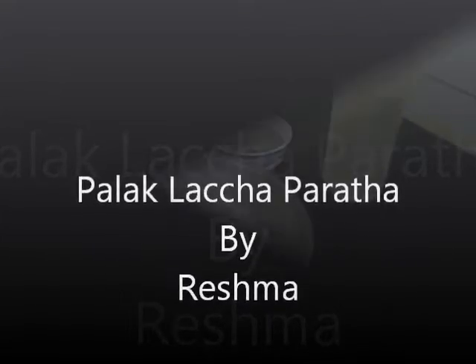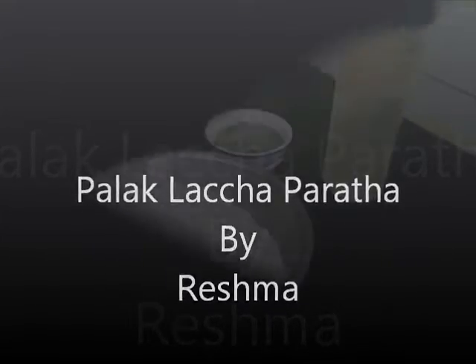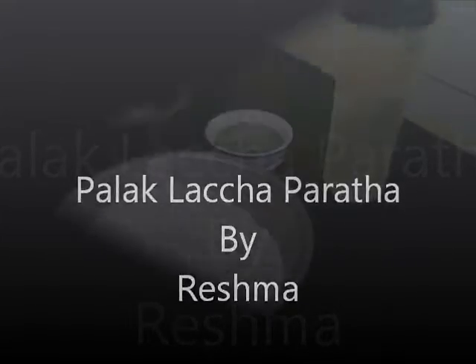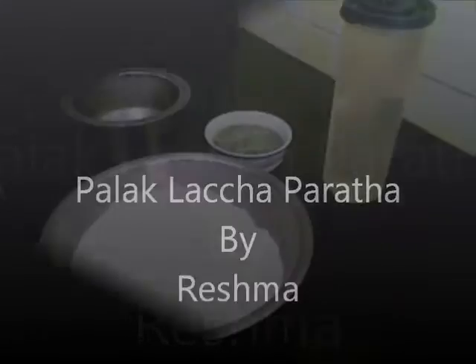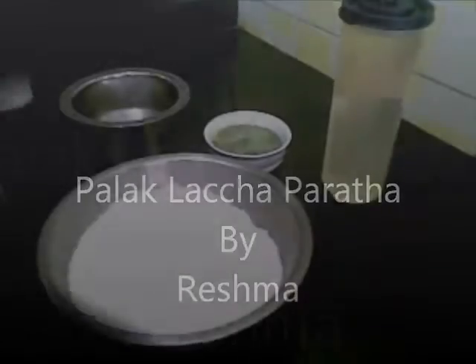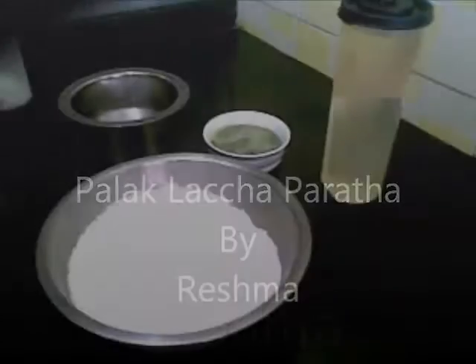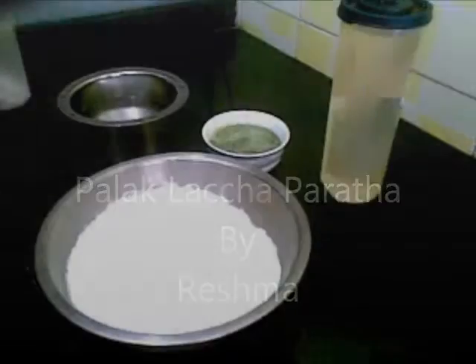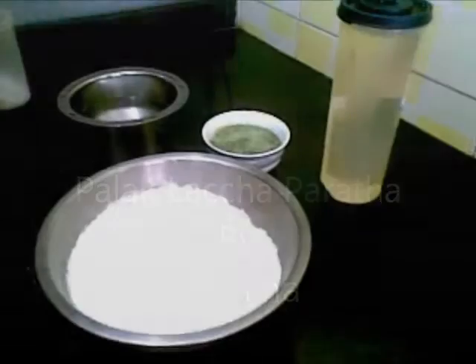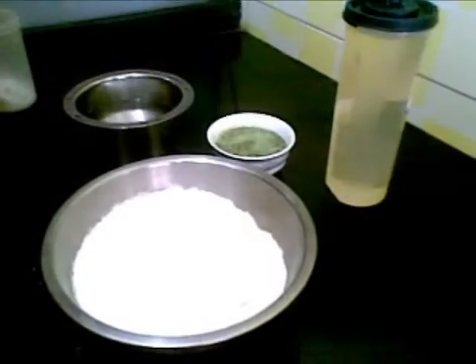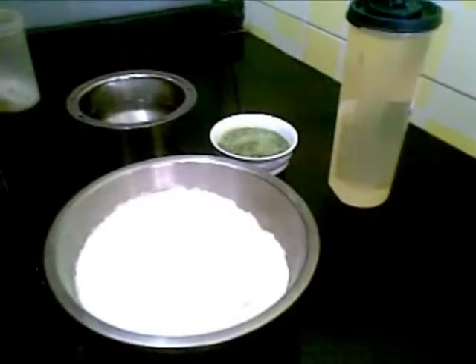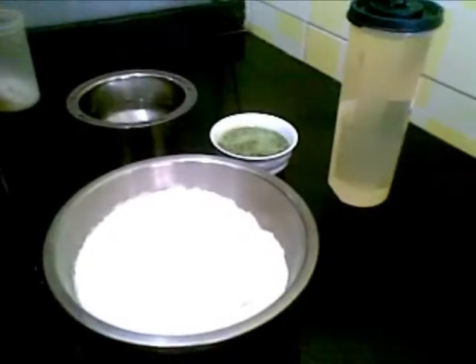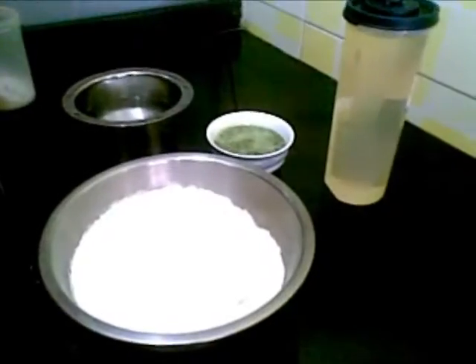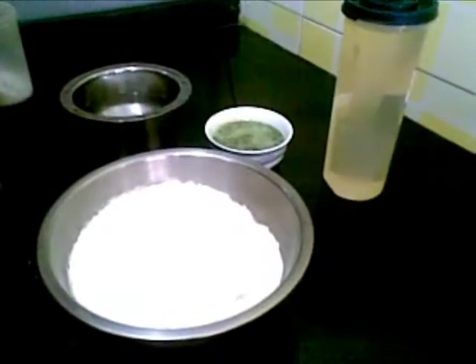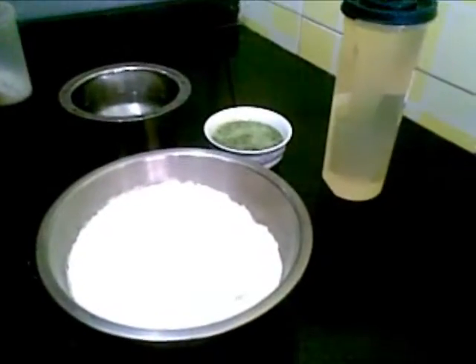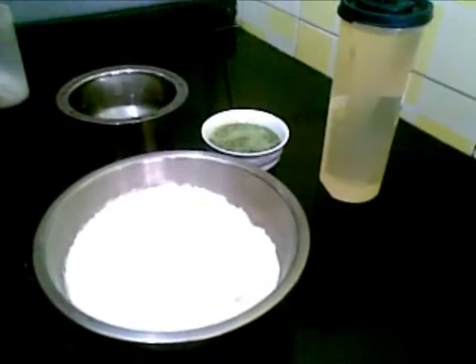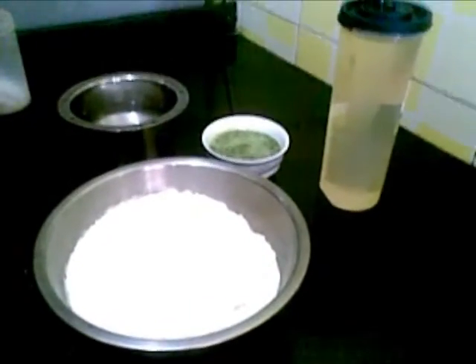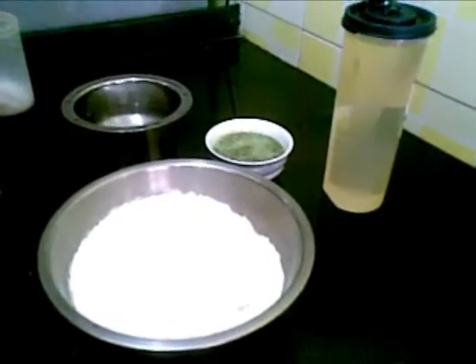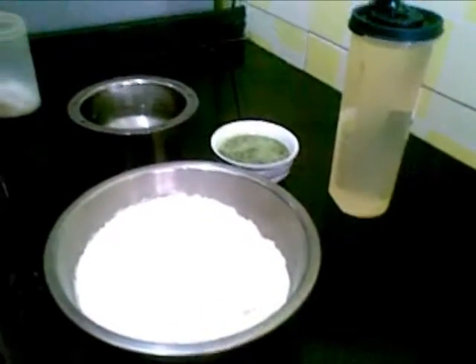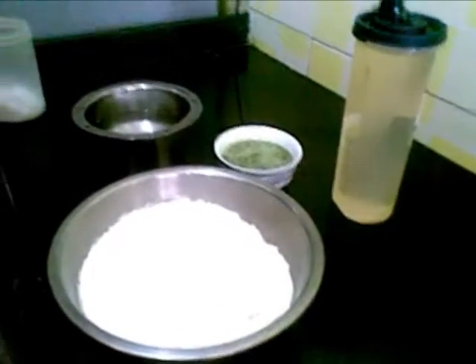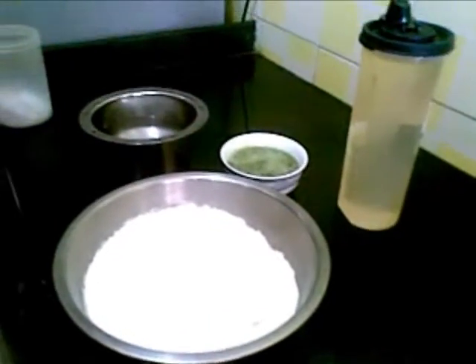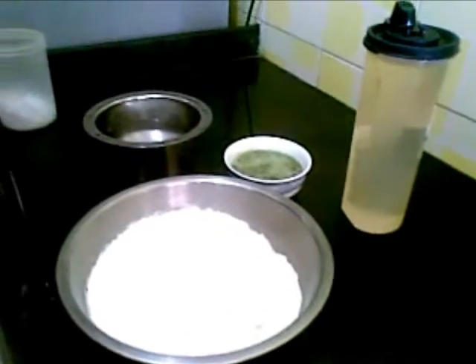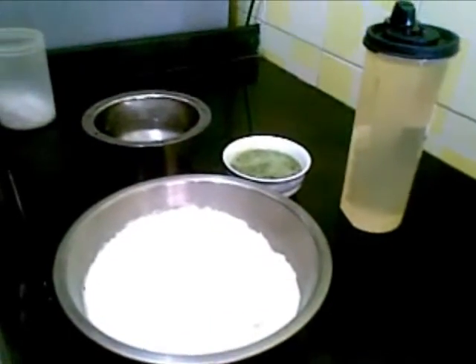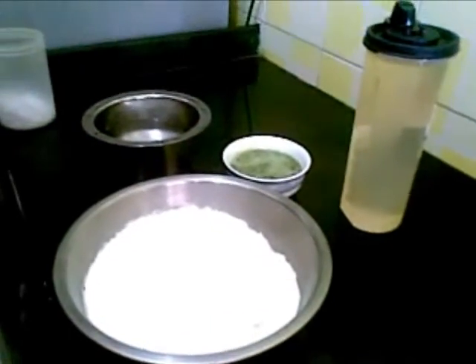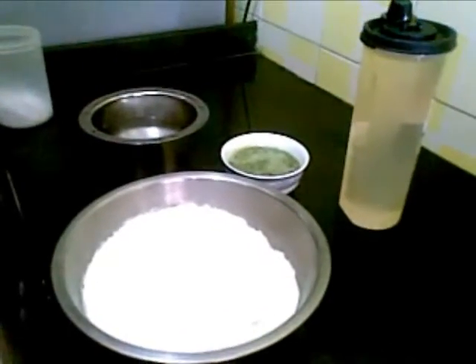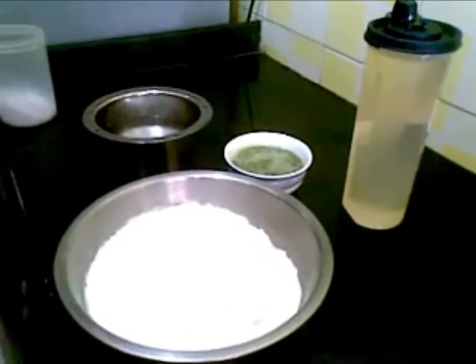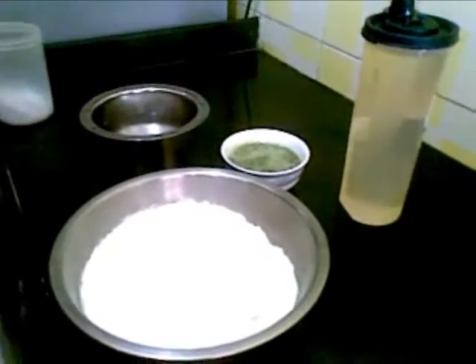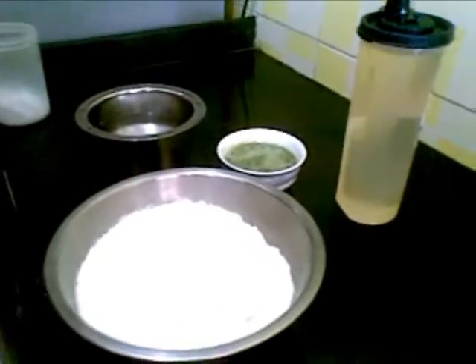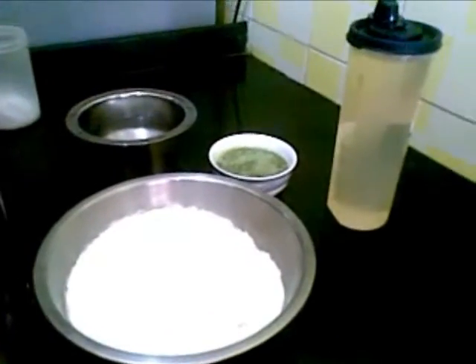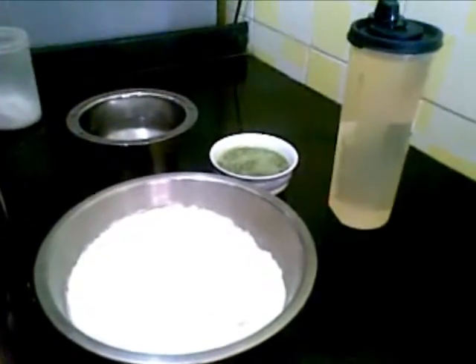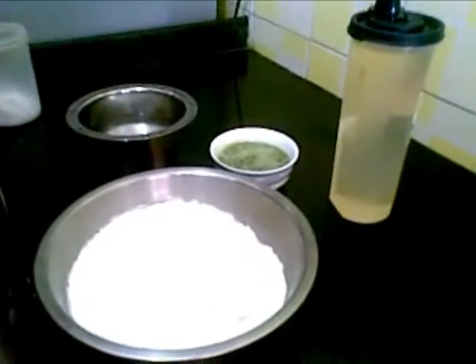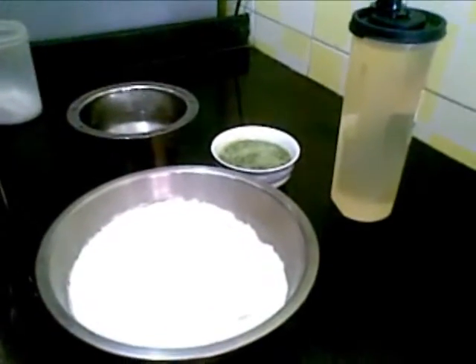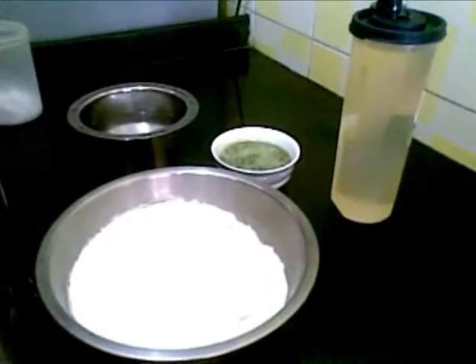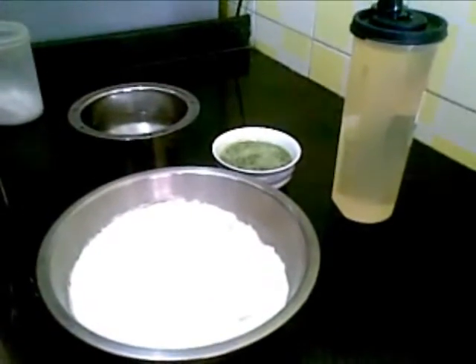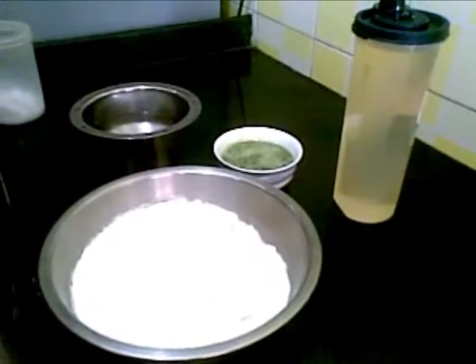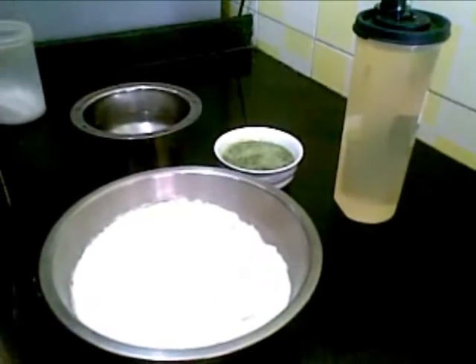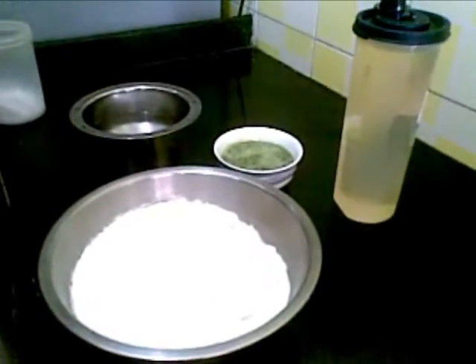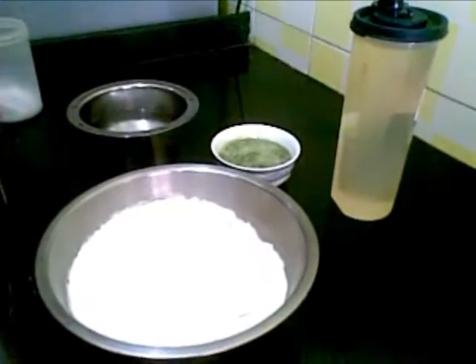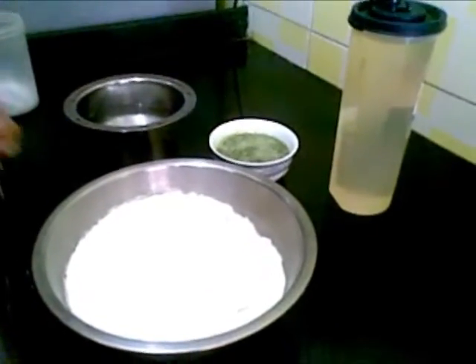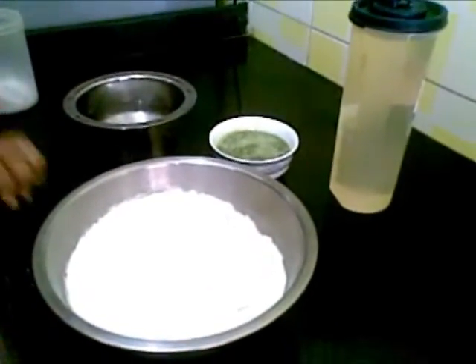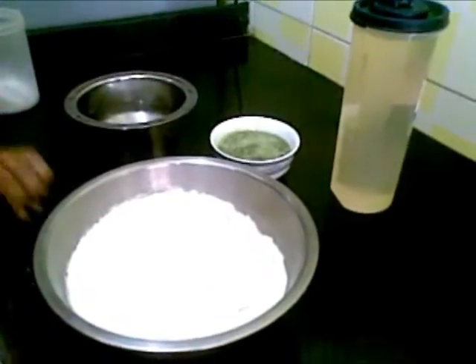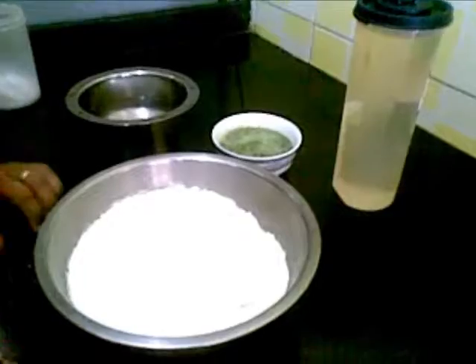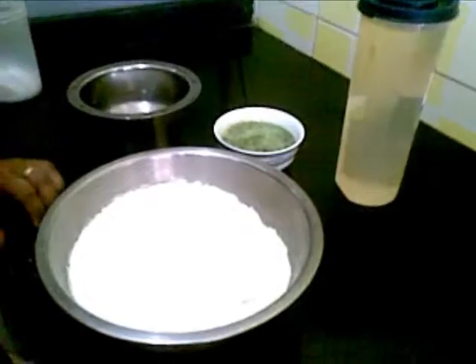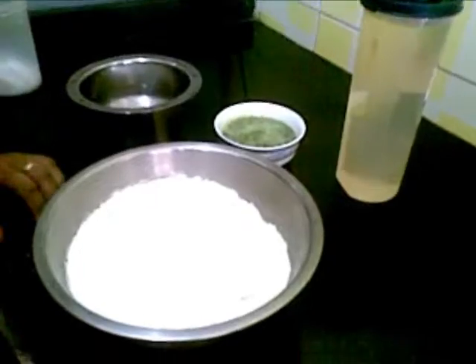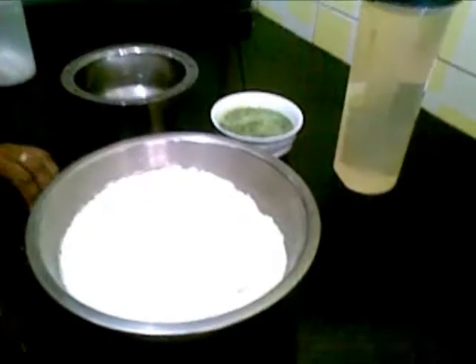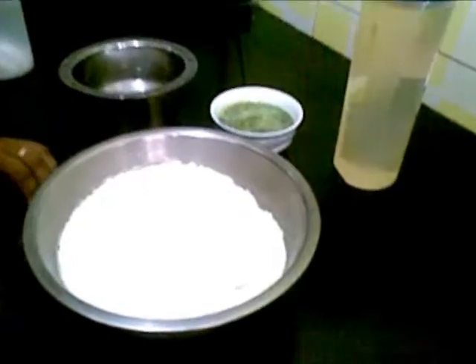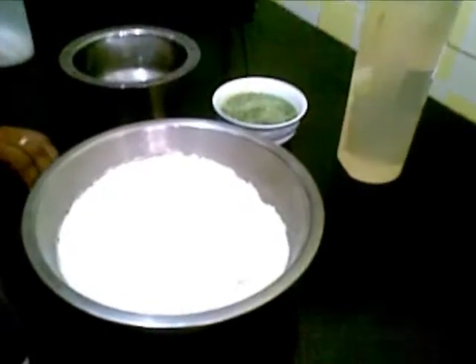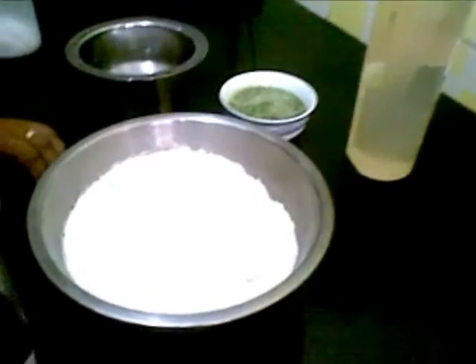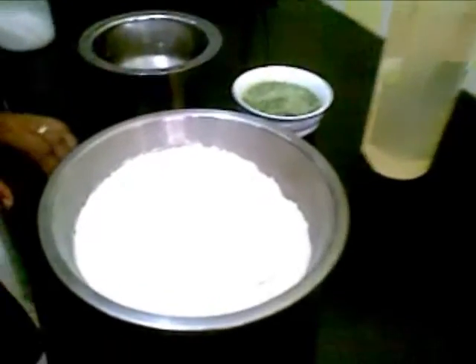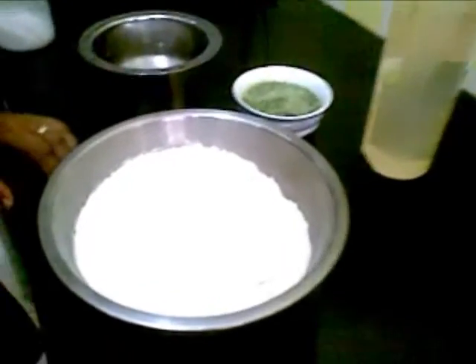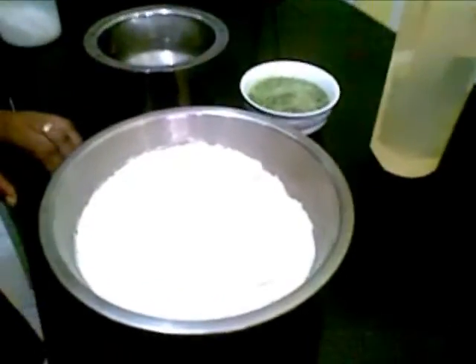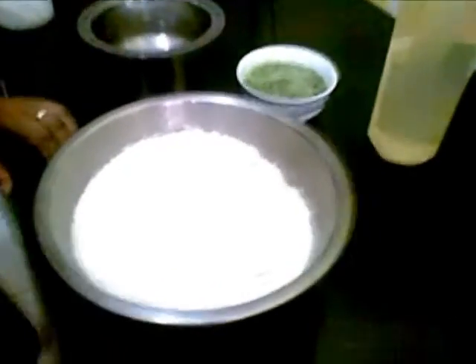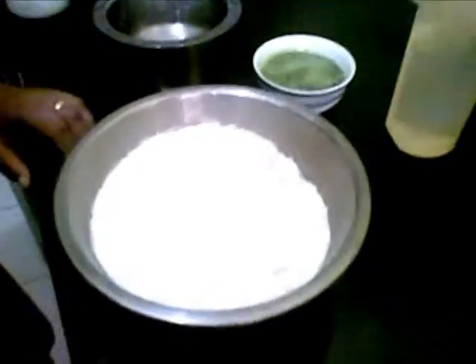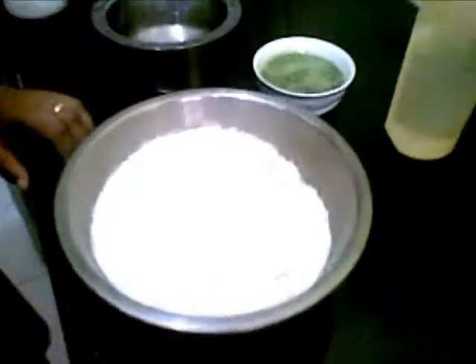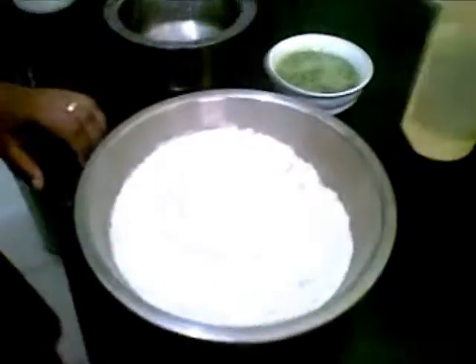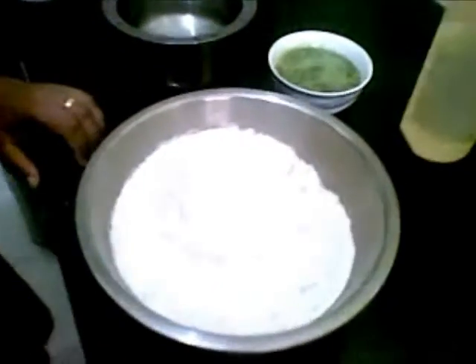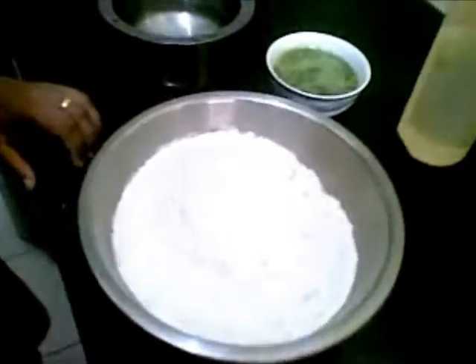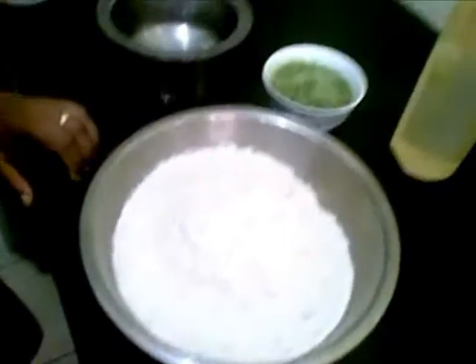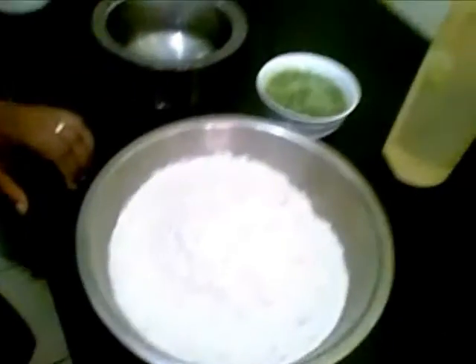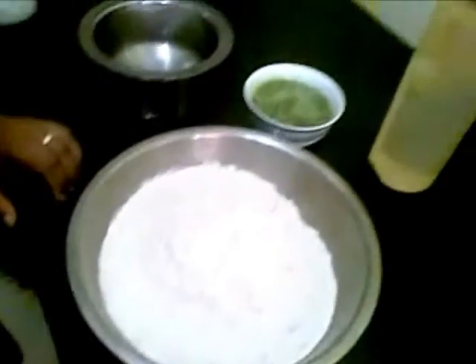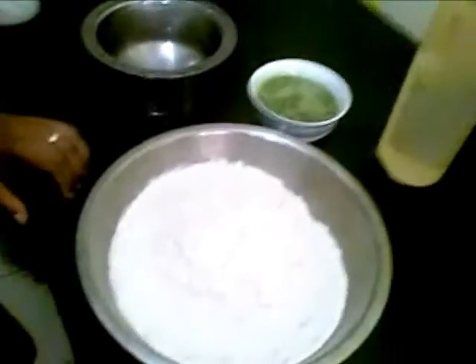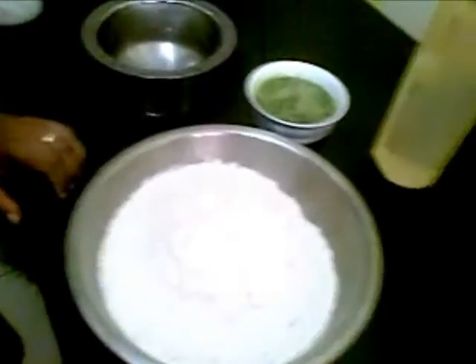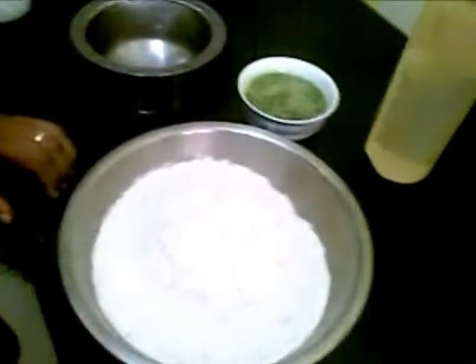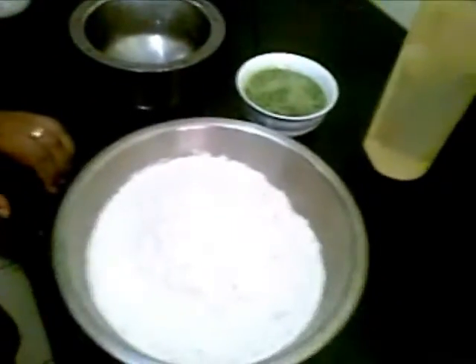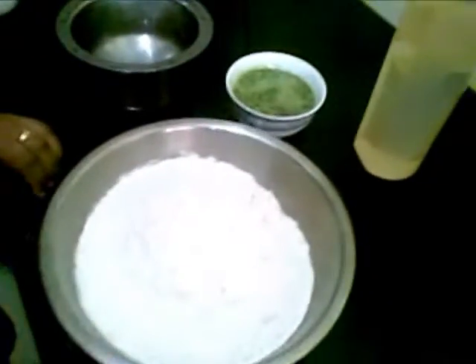Hello and welcome. Today I am going to show you how to make Pala Placcha Paratha. That is a very healthy paratha.